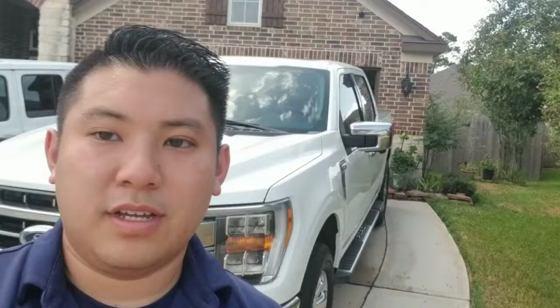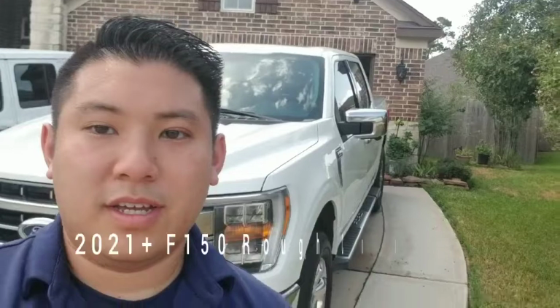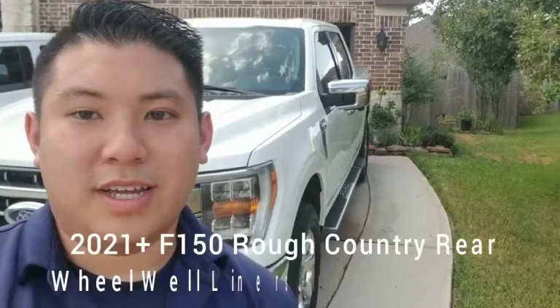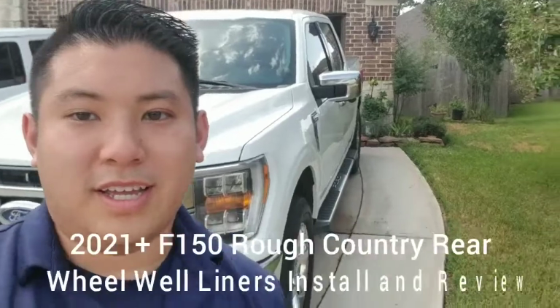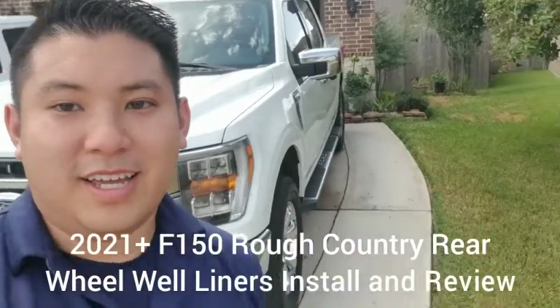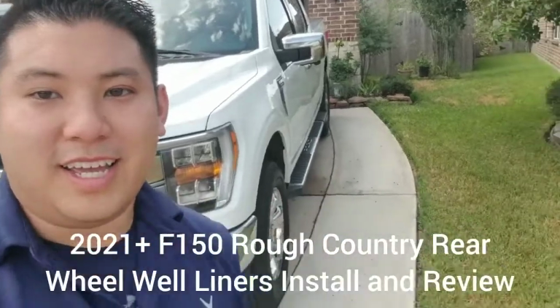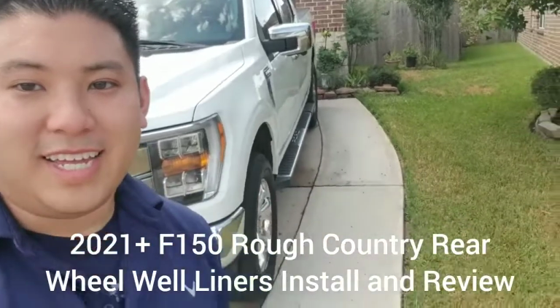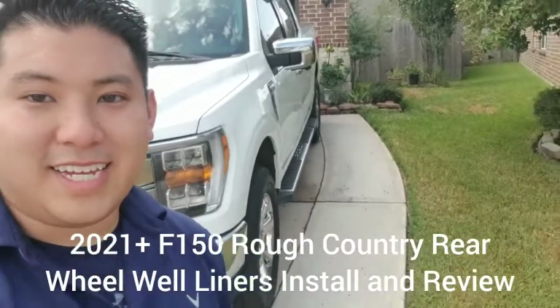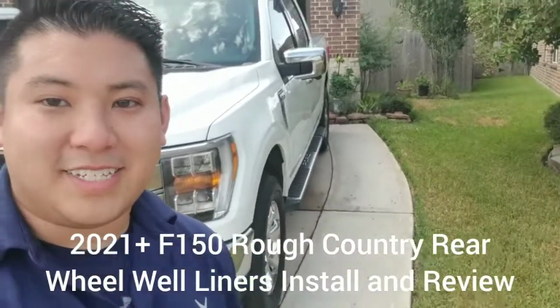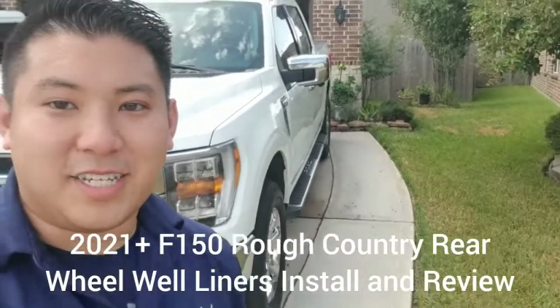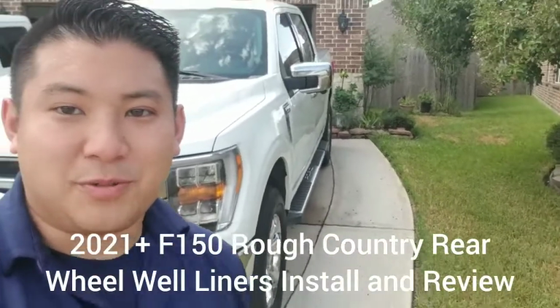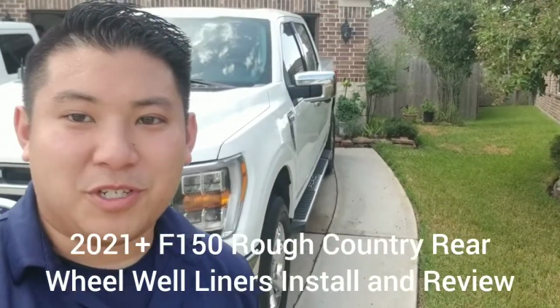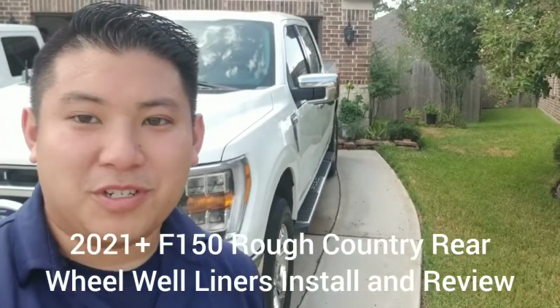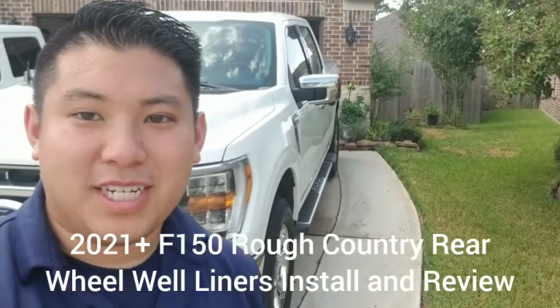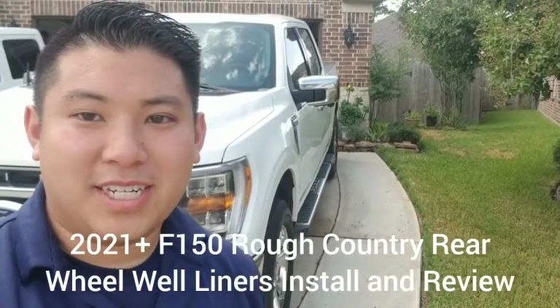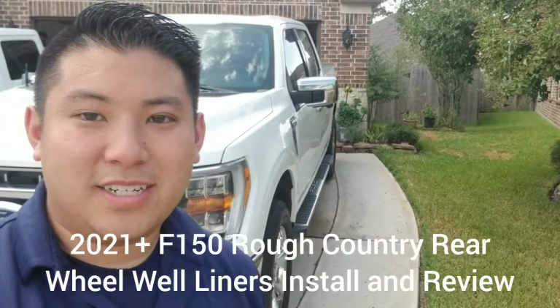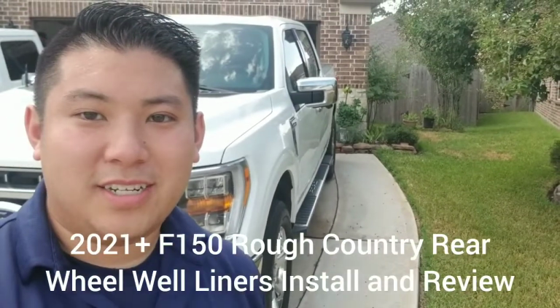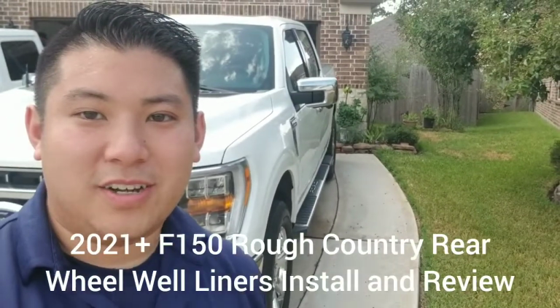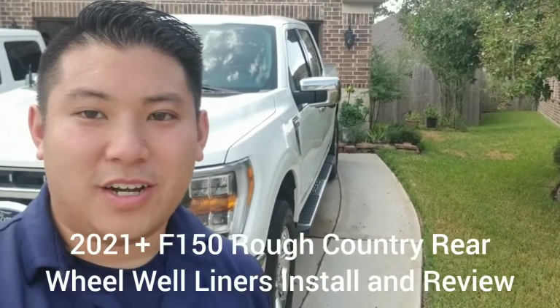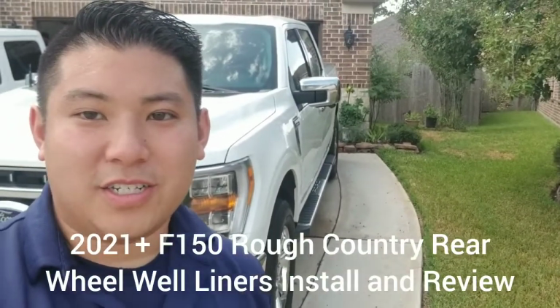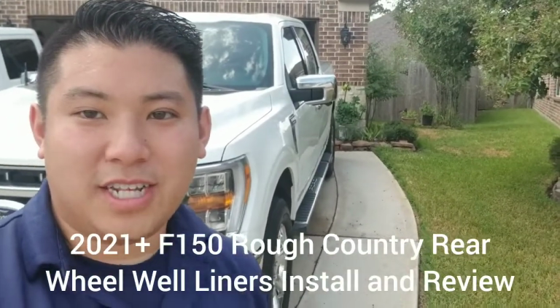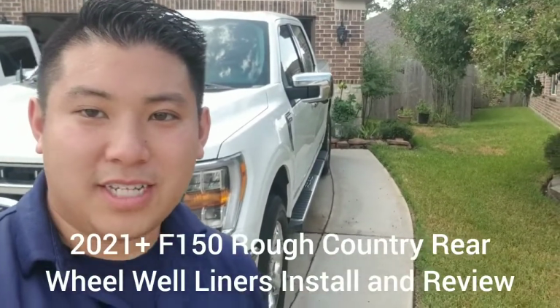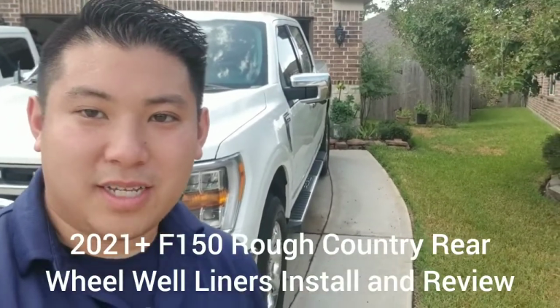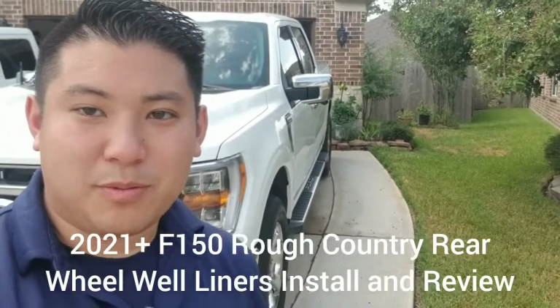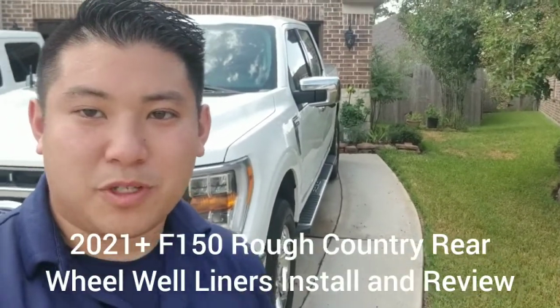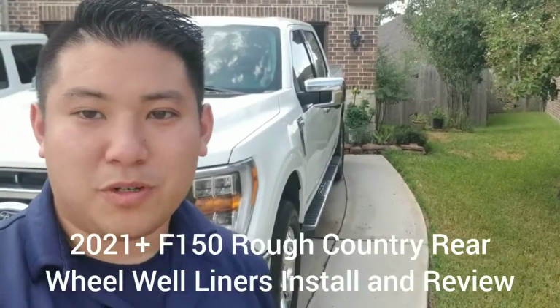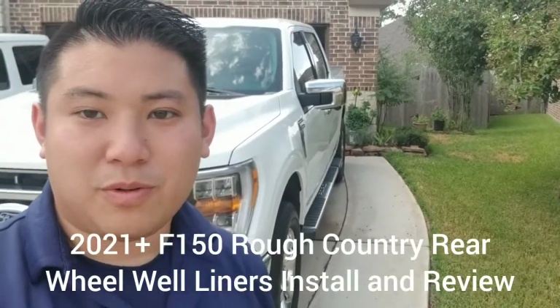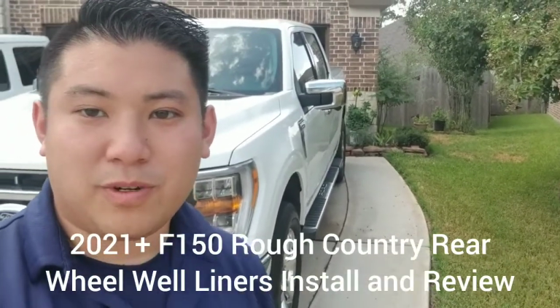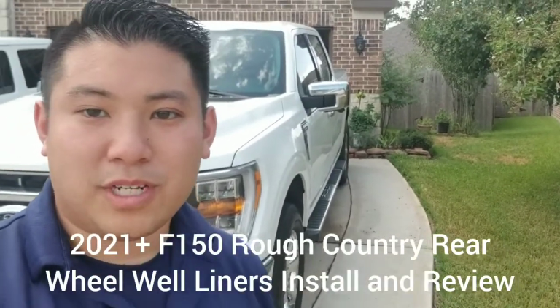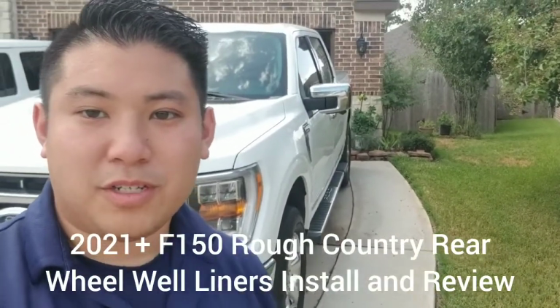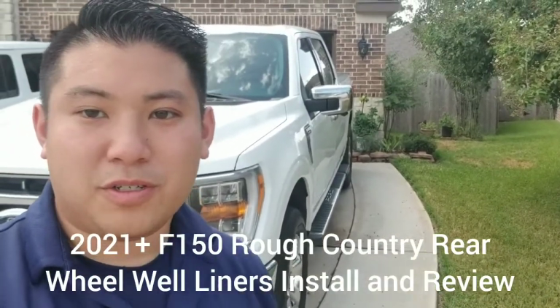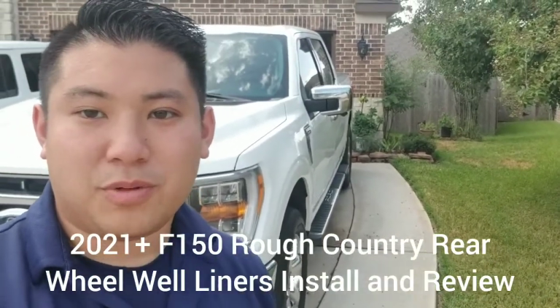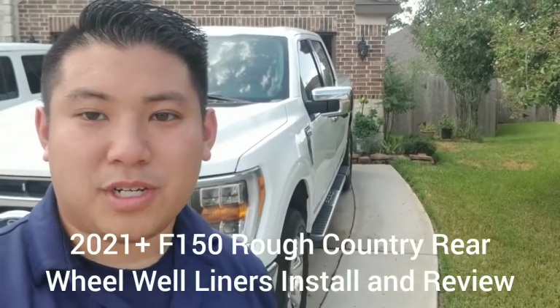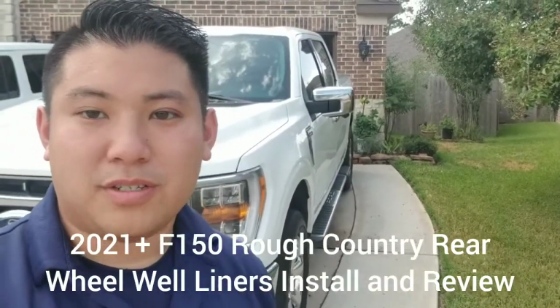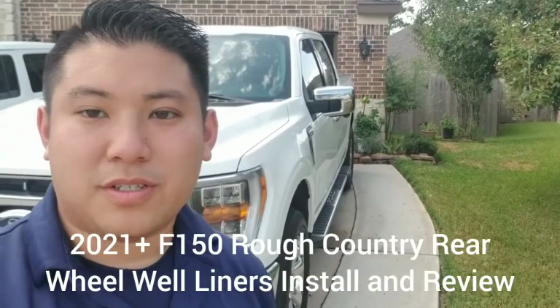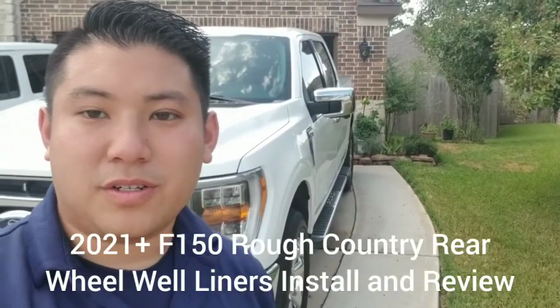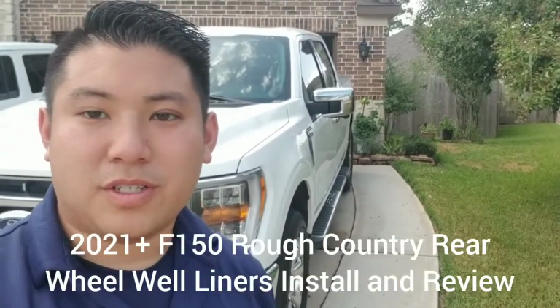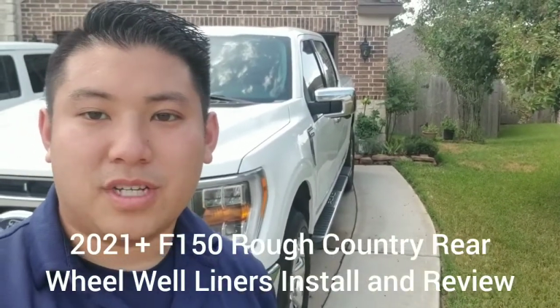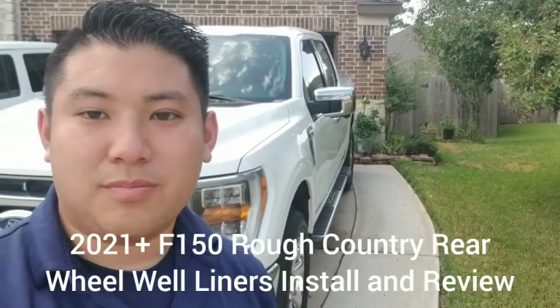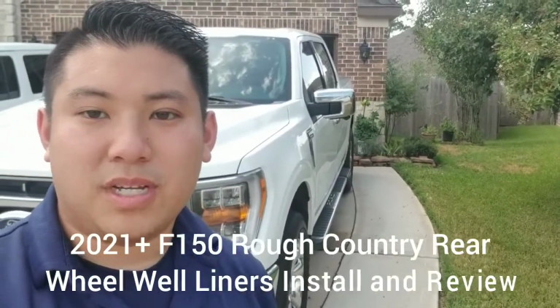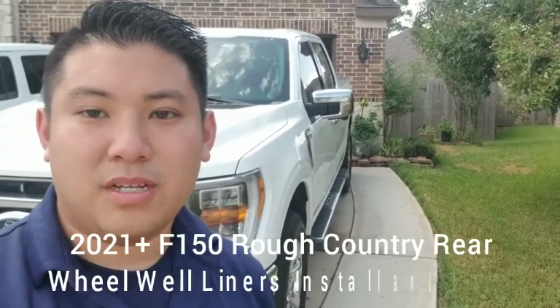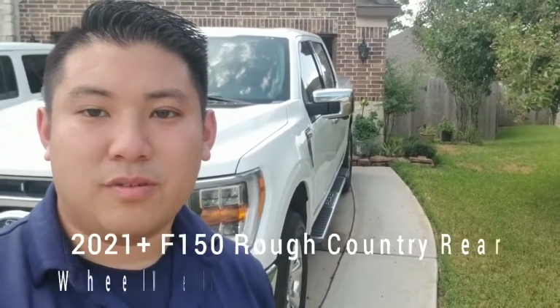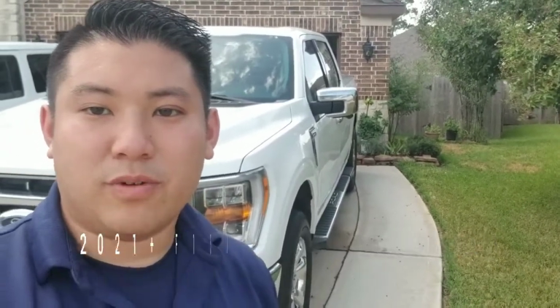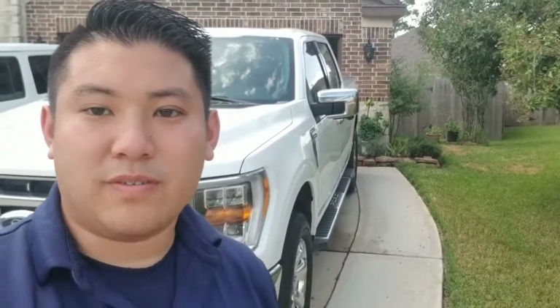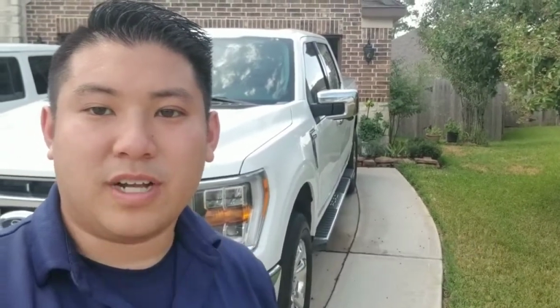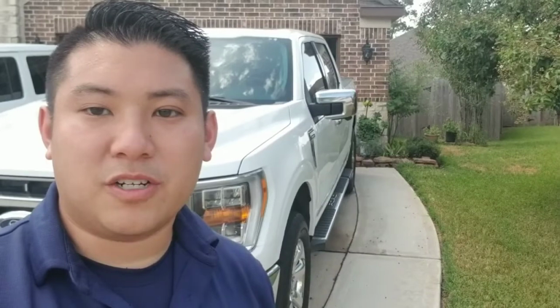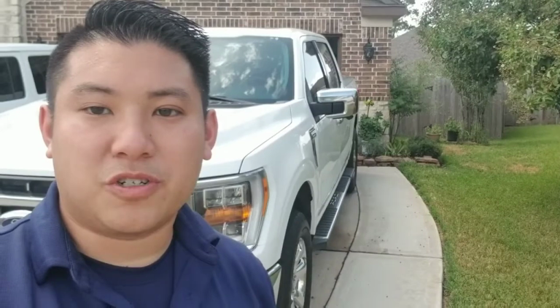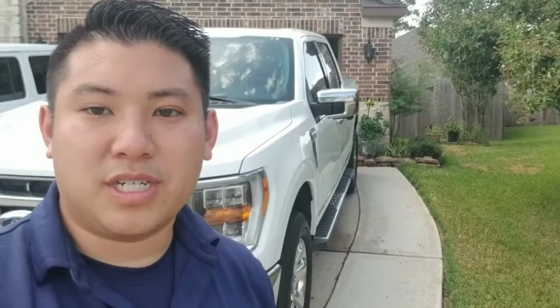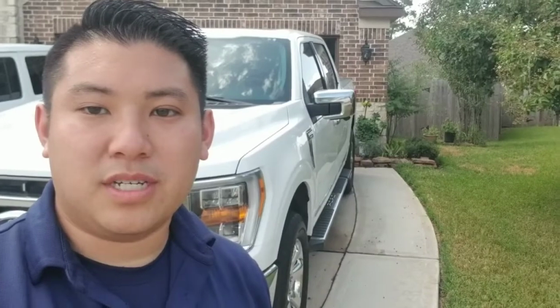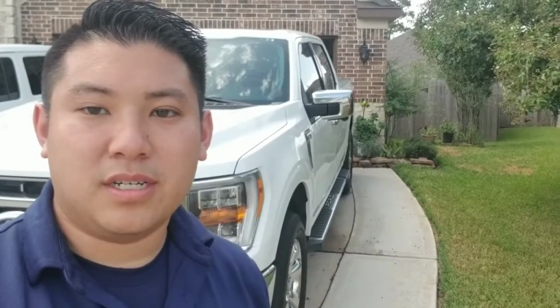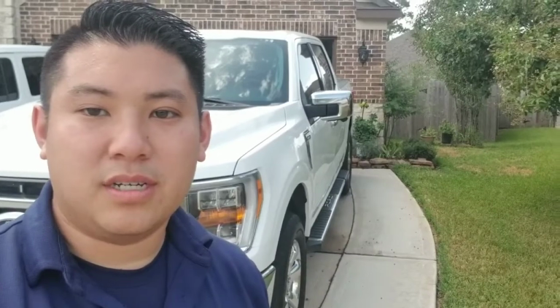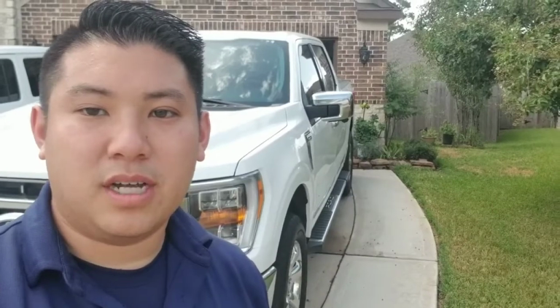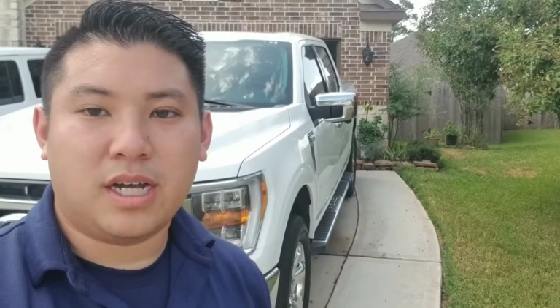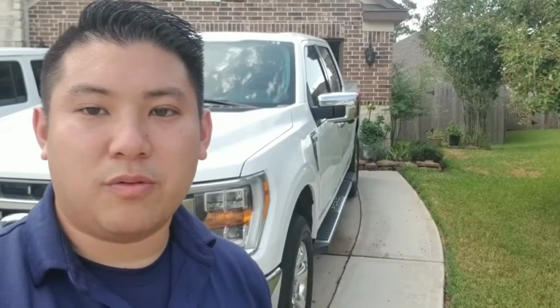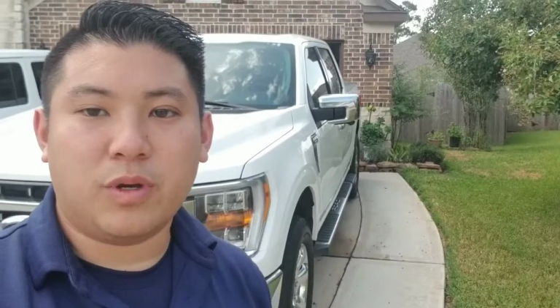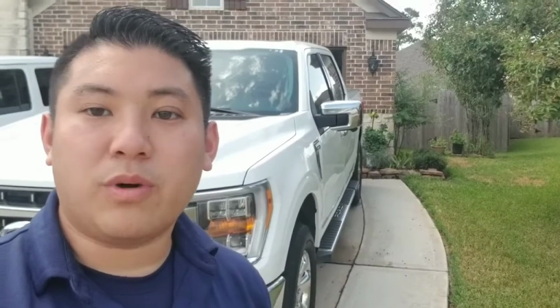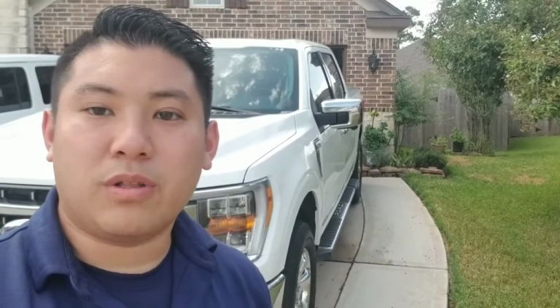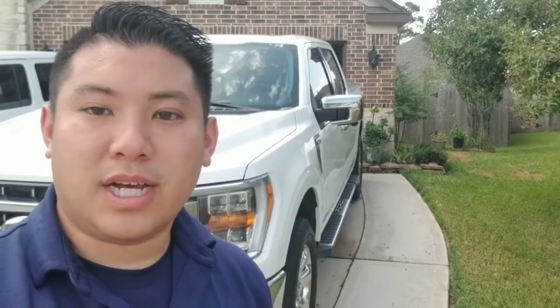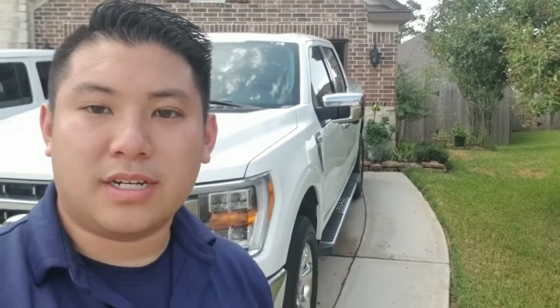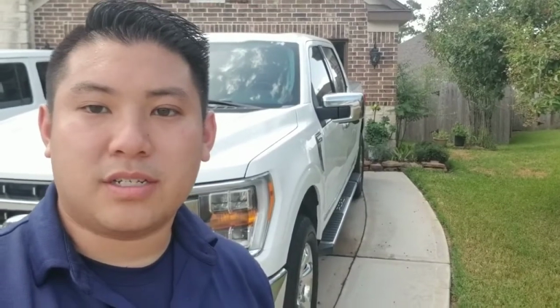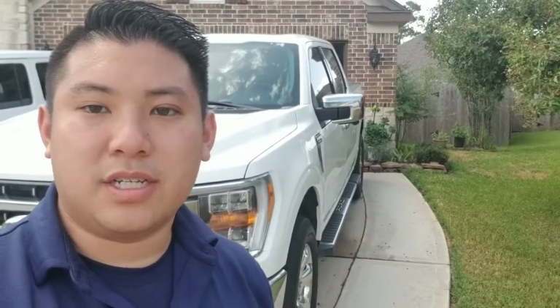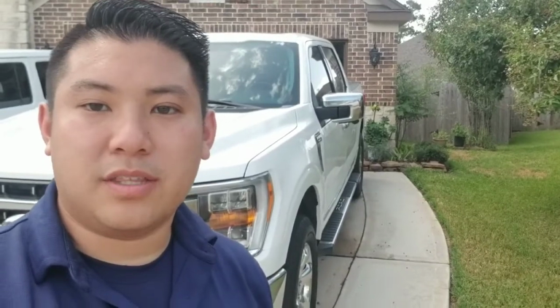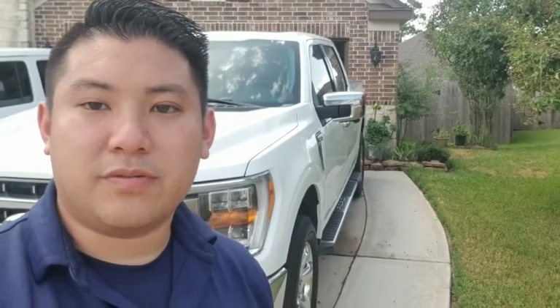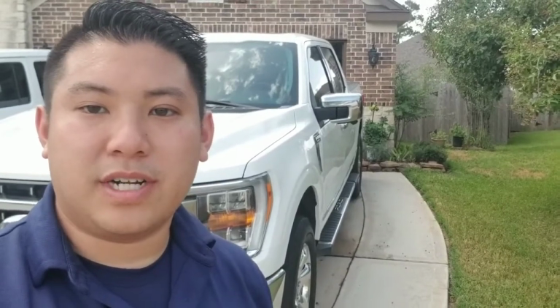Hey guys, thanks for tuning in. On today's episode, what we're going to do is we're going to install some Rough Country wheel well liners in the rear.